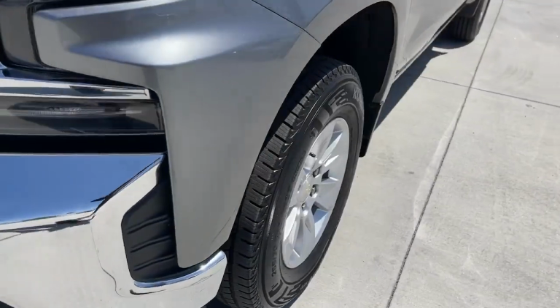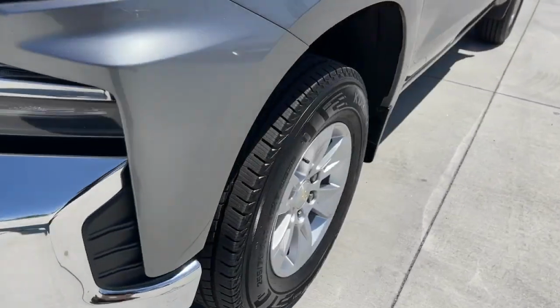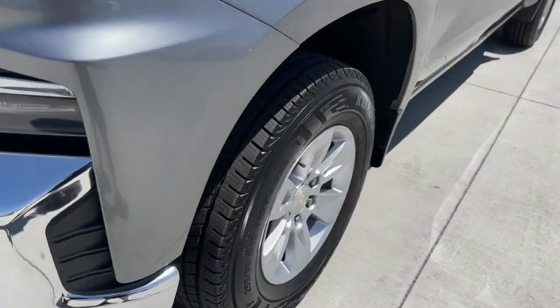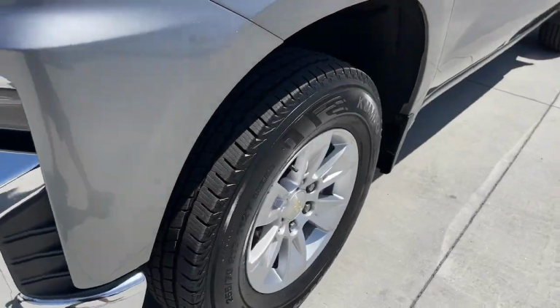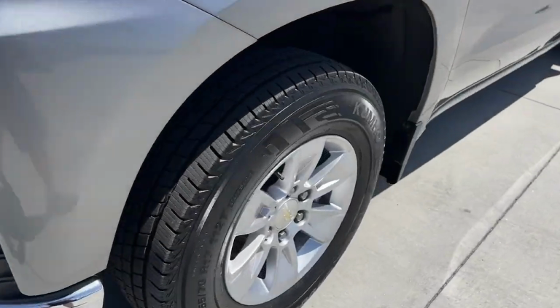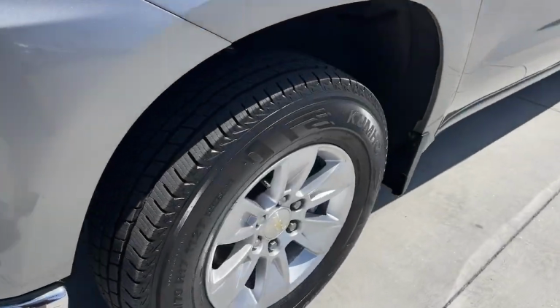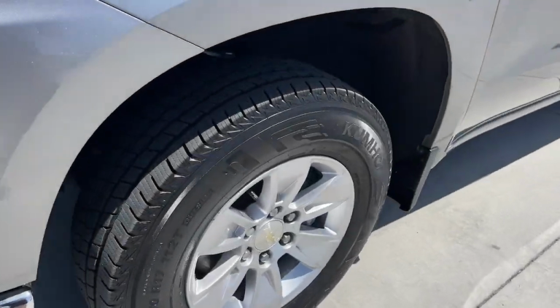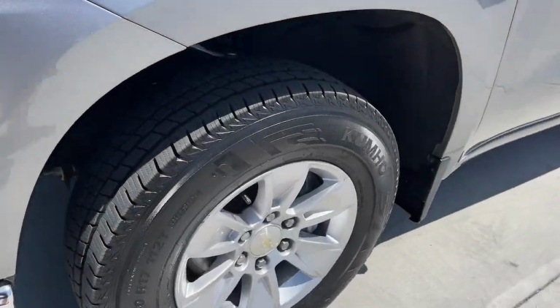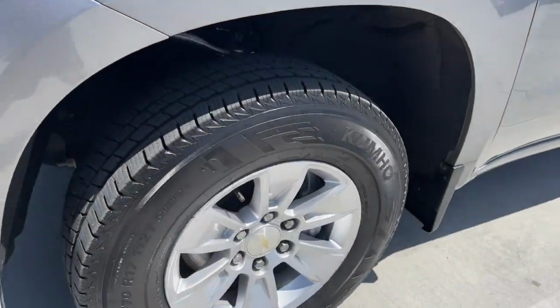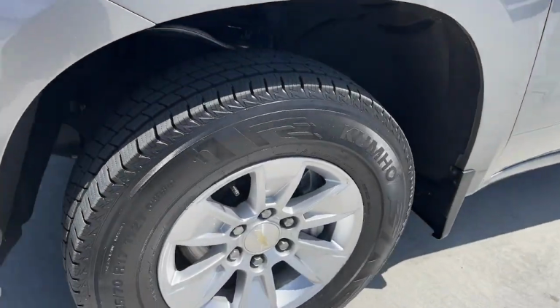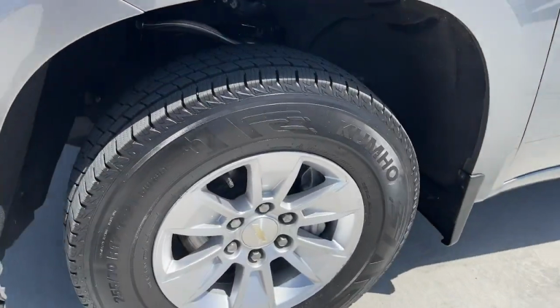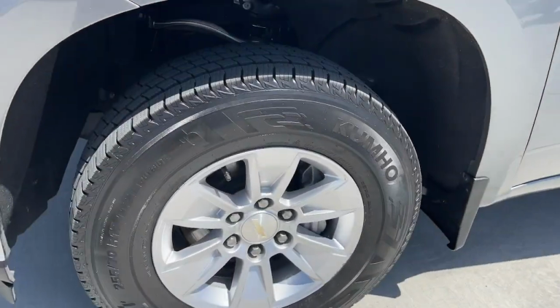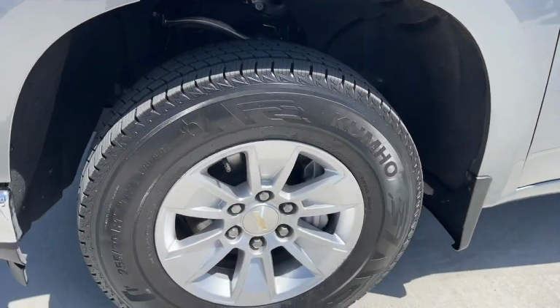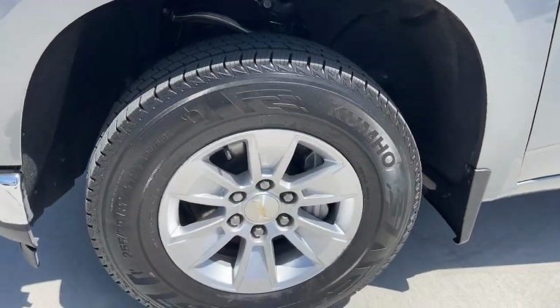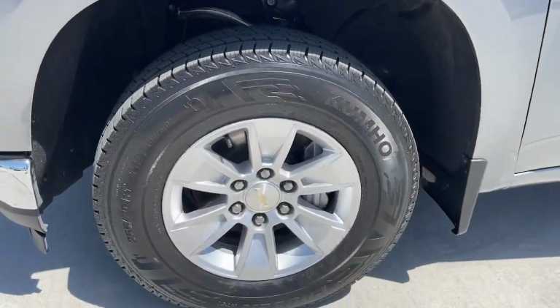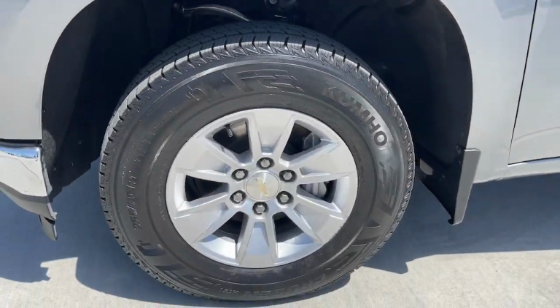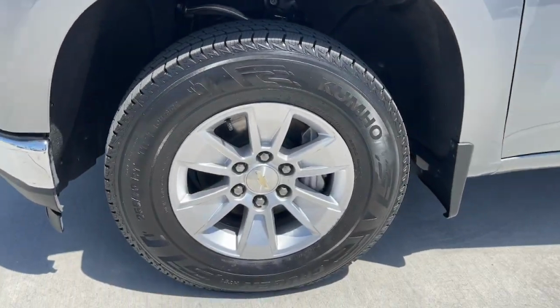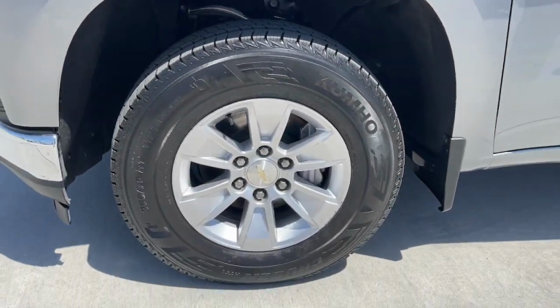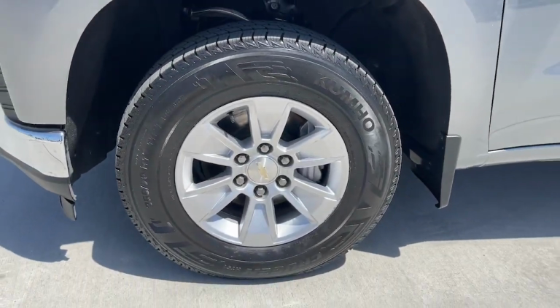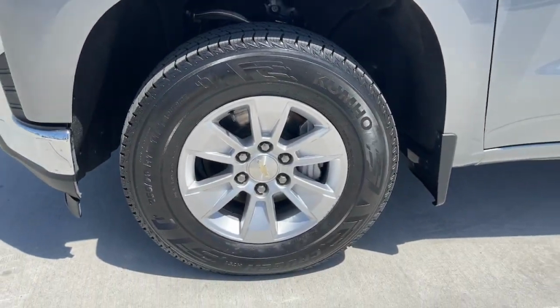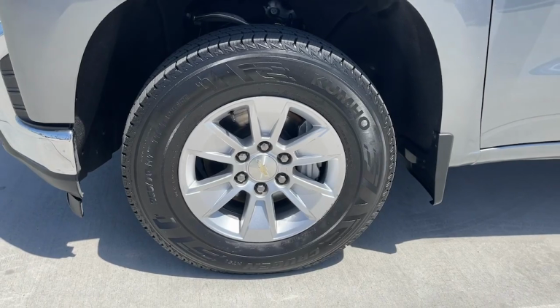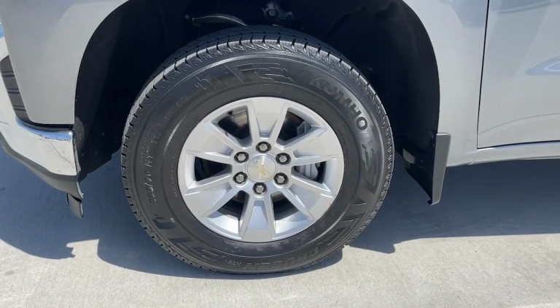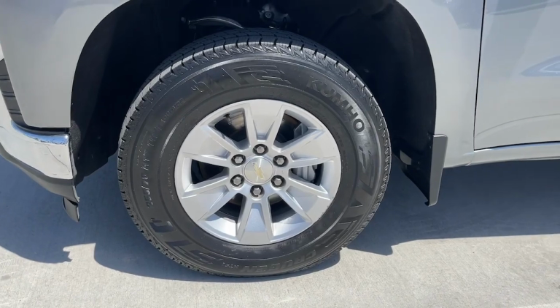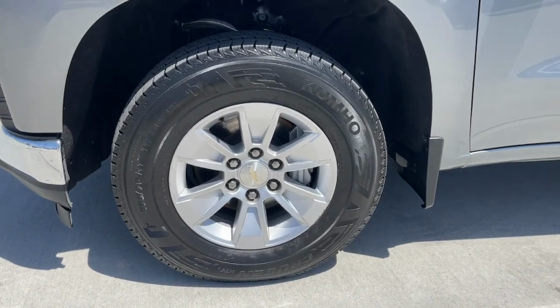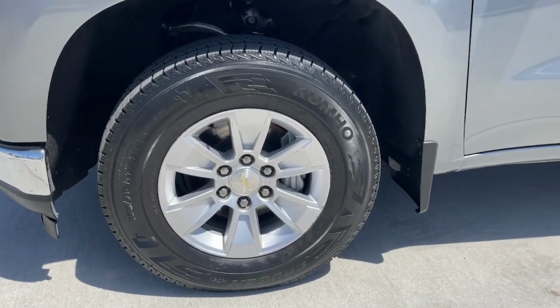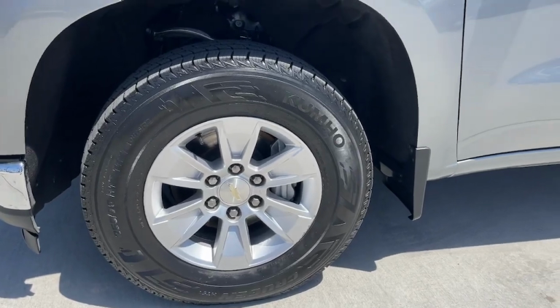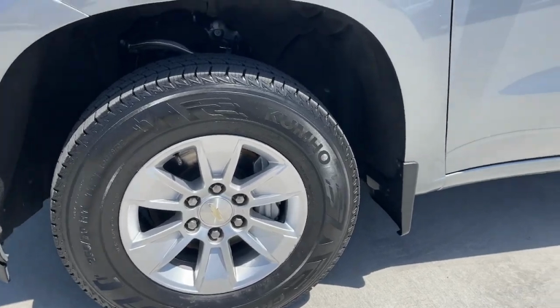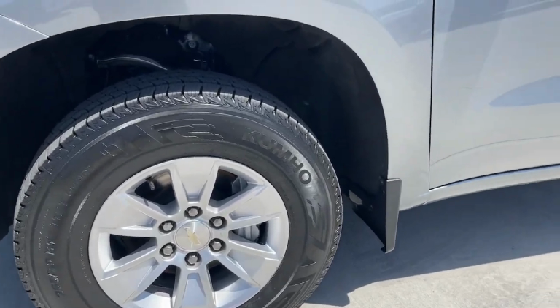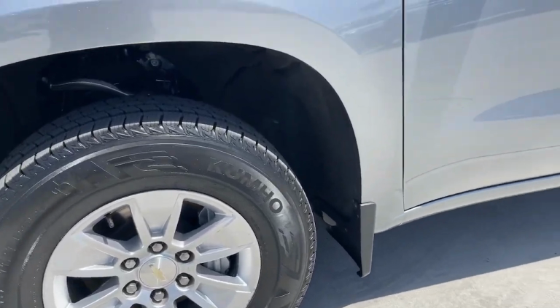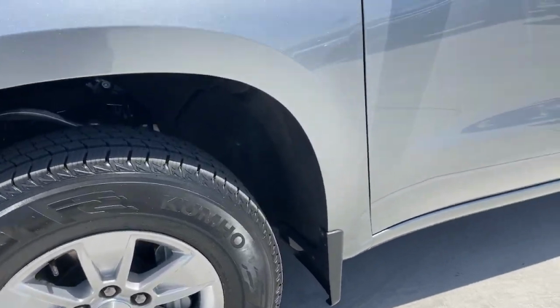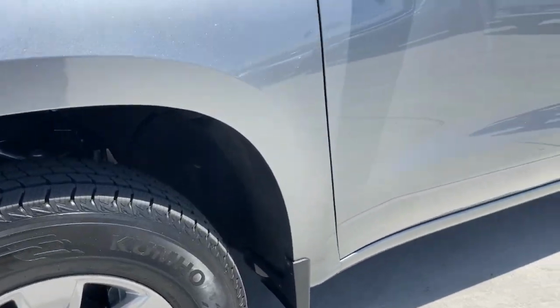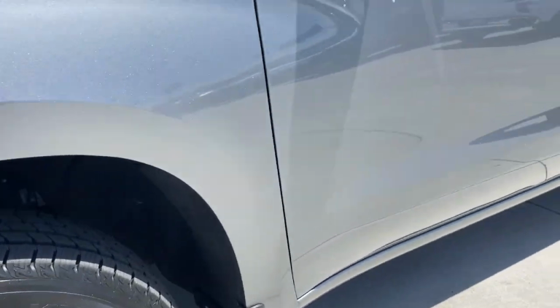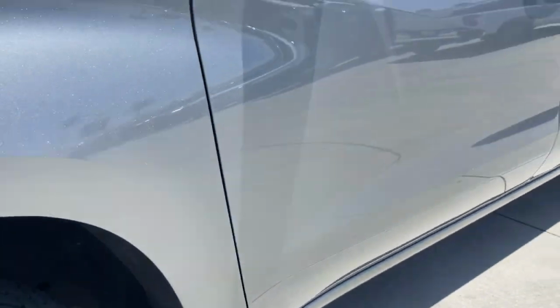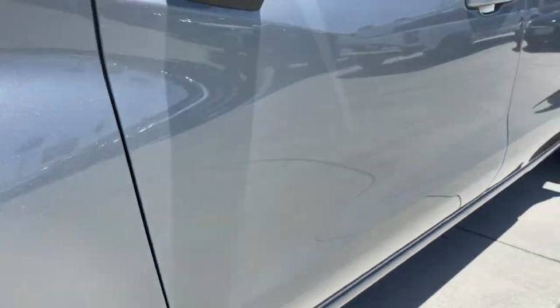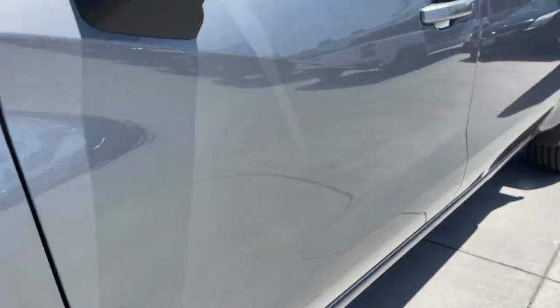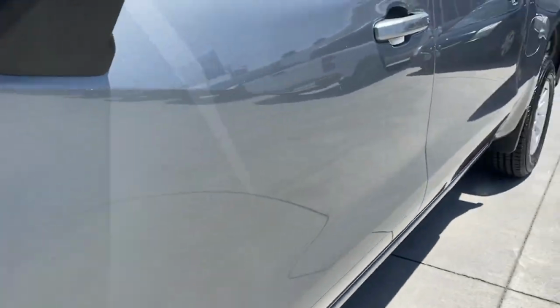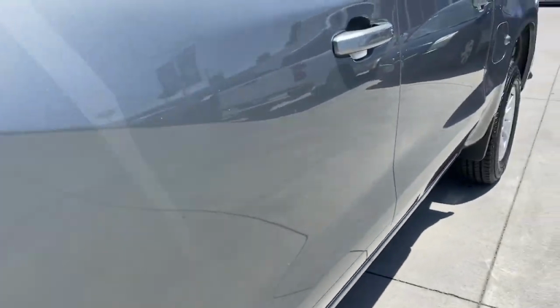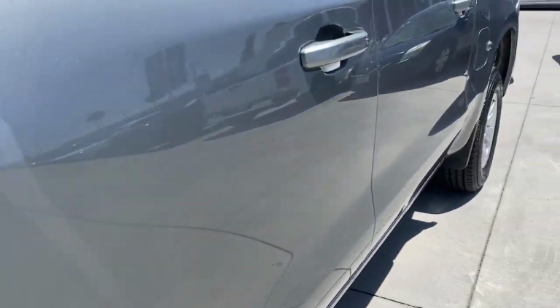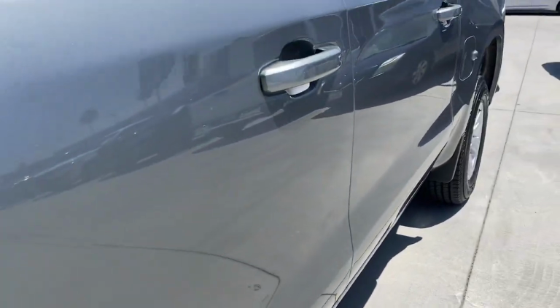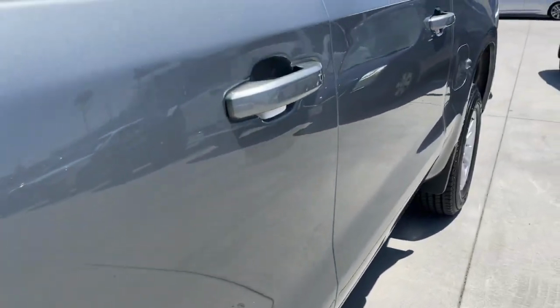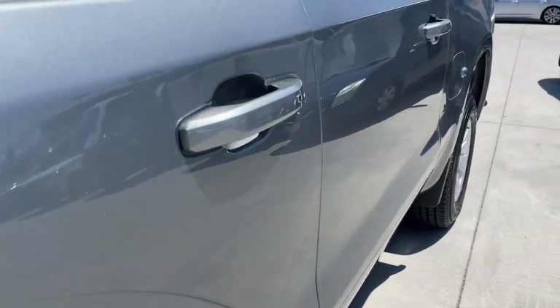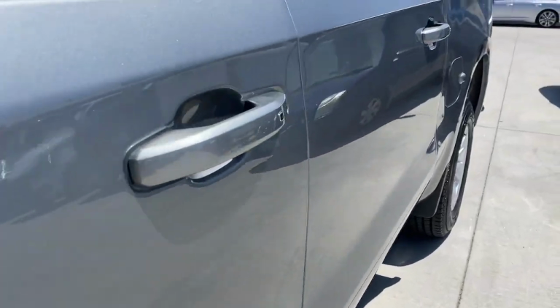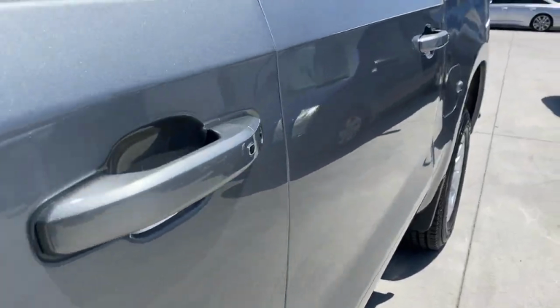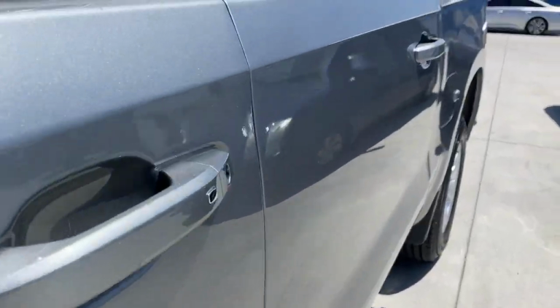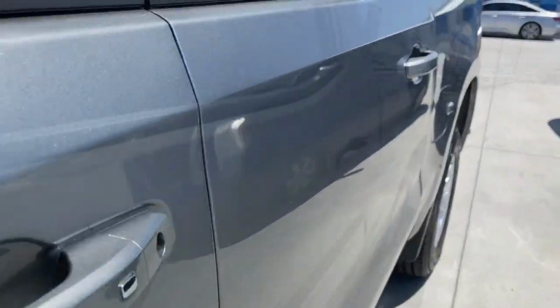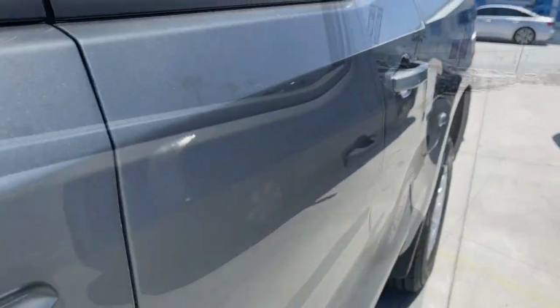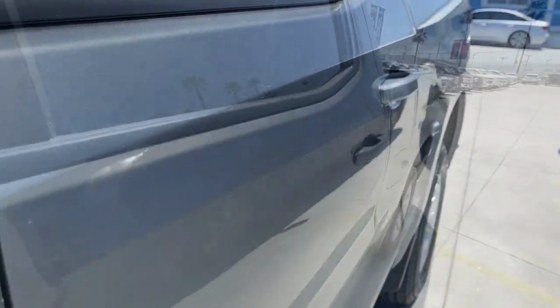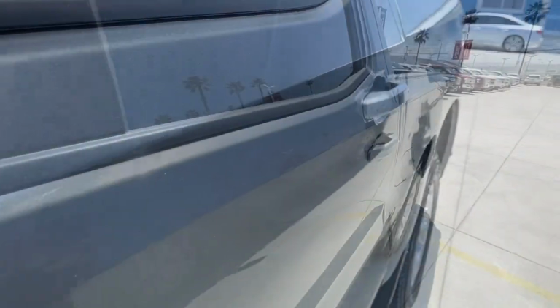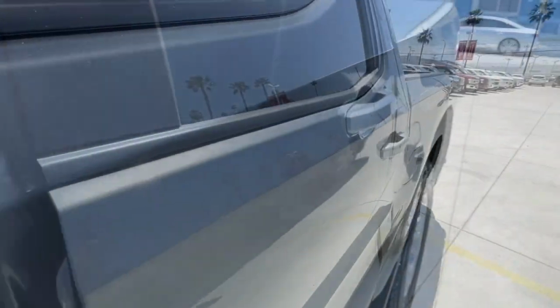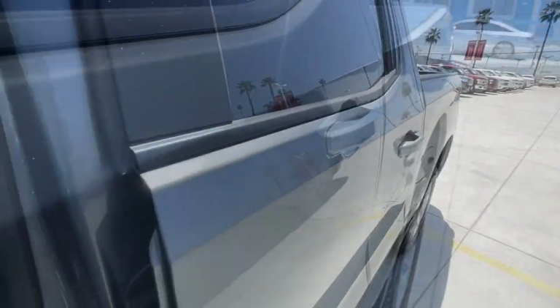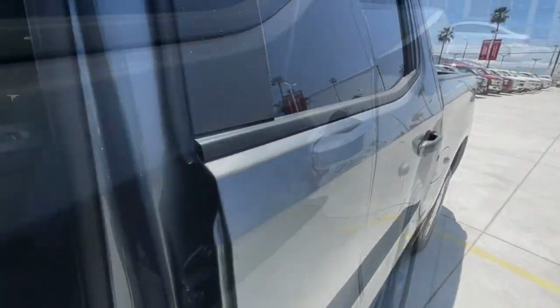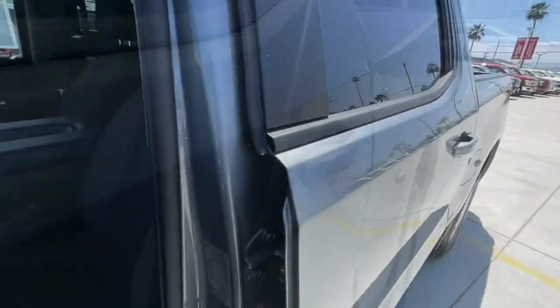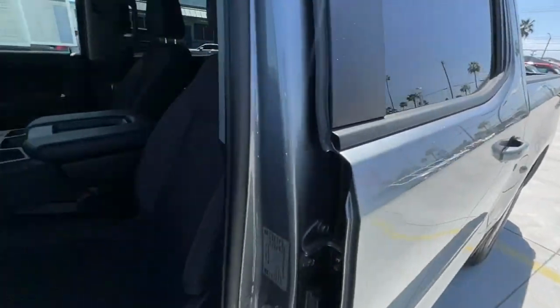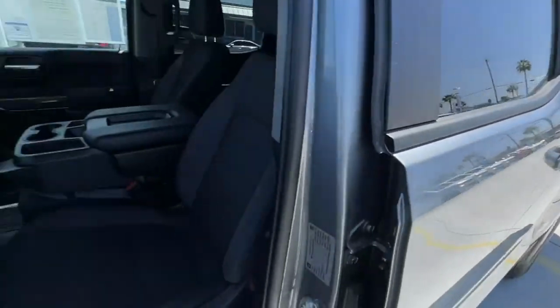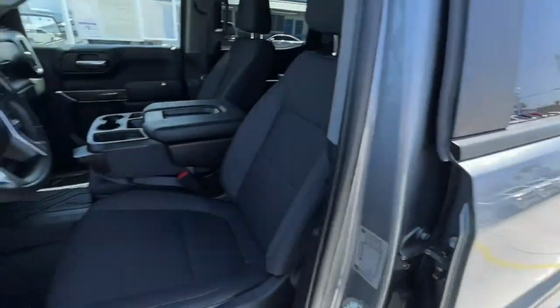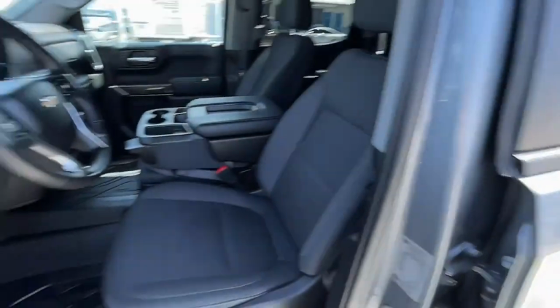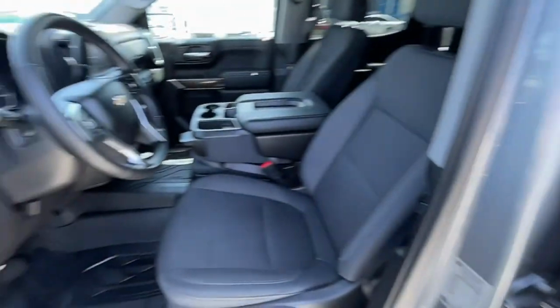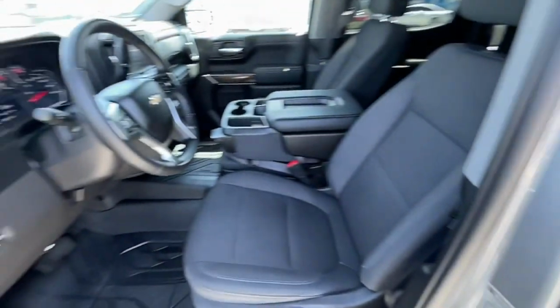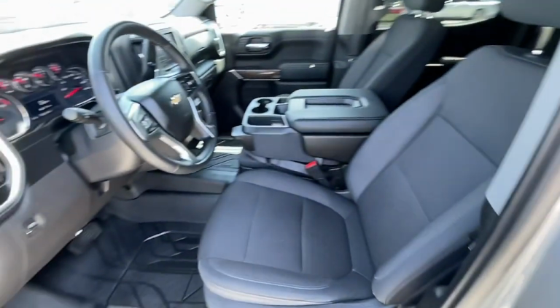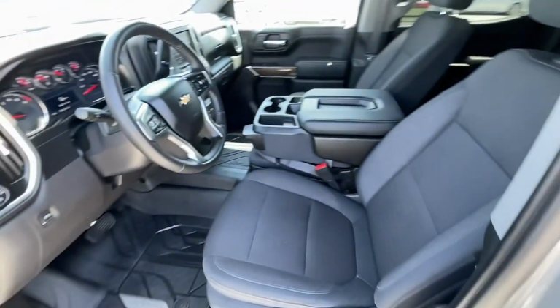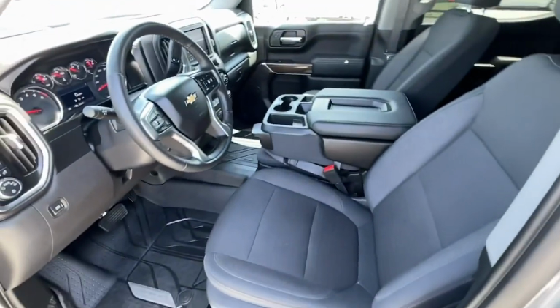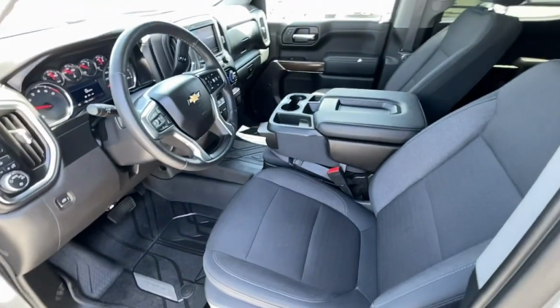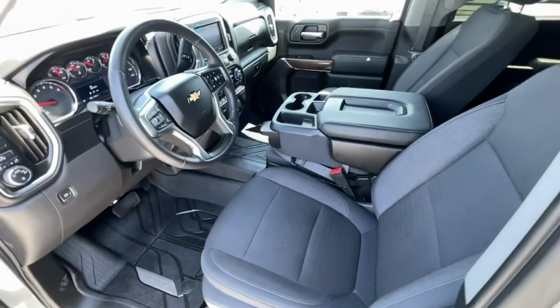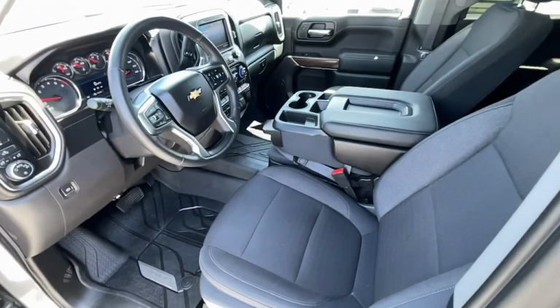Heated mirrors. Remote engine start. Satellite radio. Electronic stability control. Aluminum wheels.